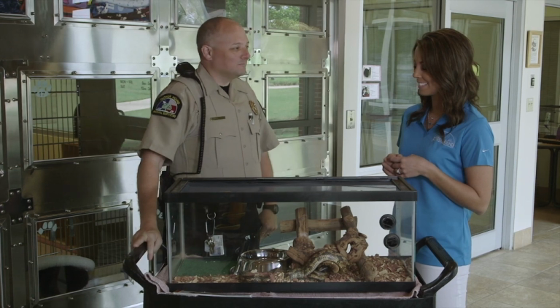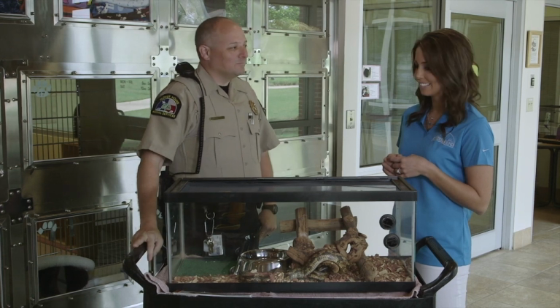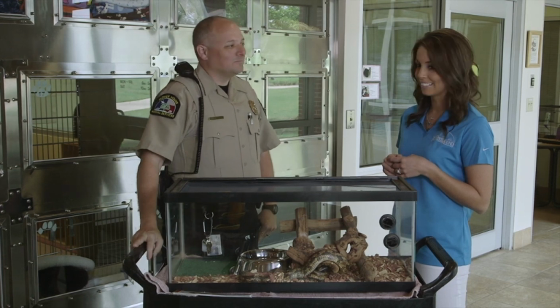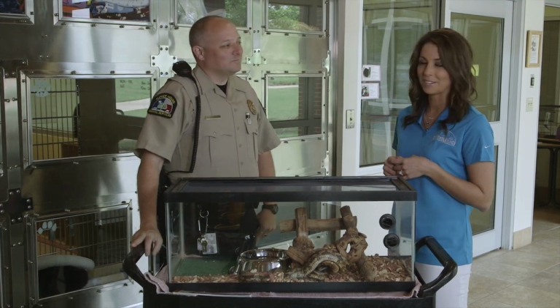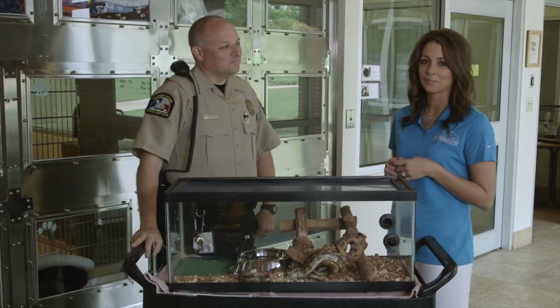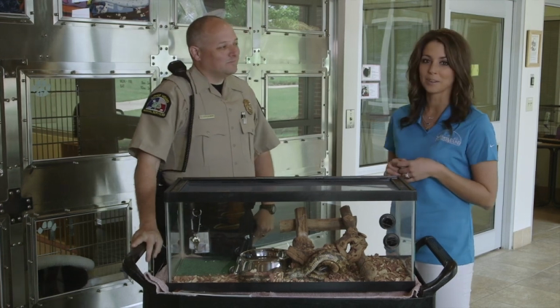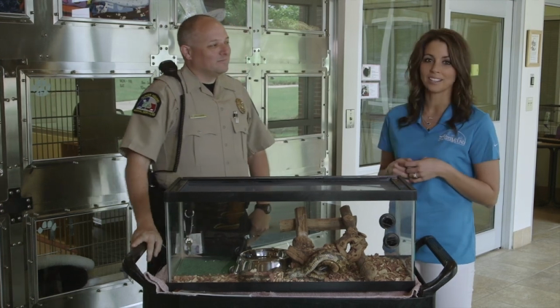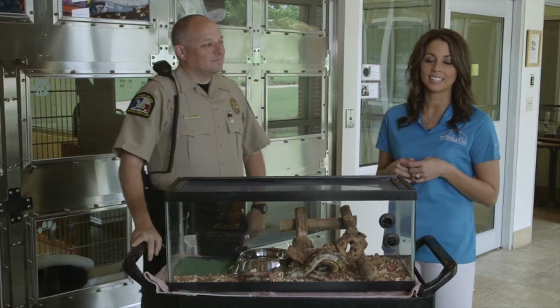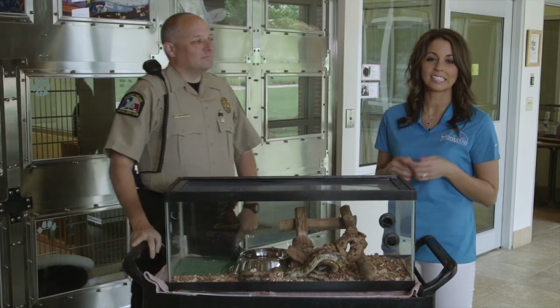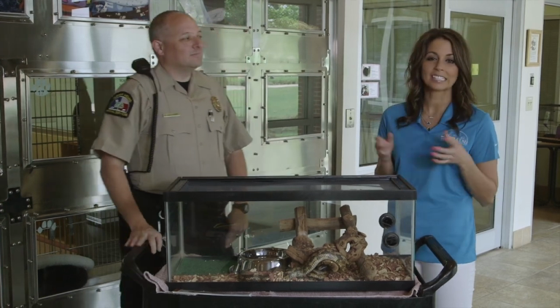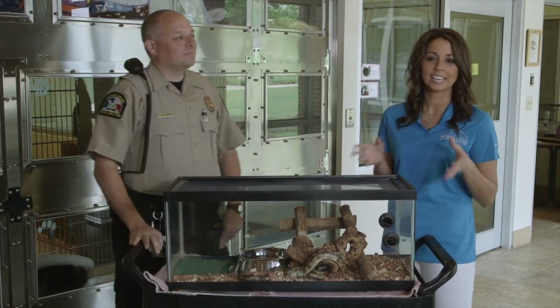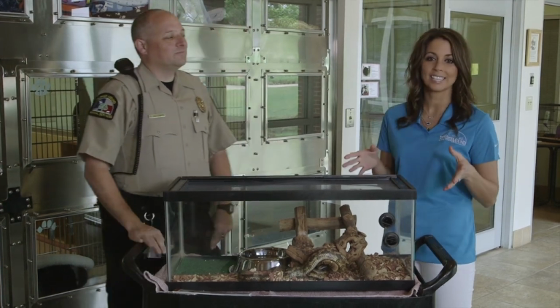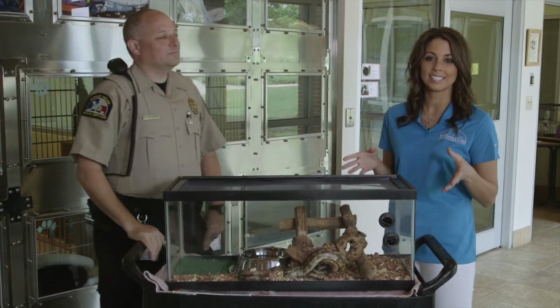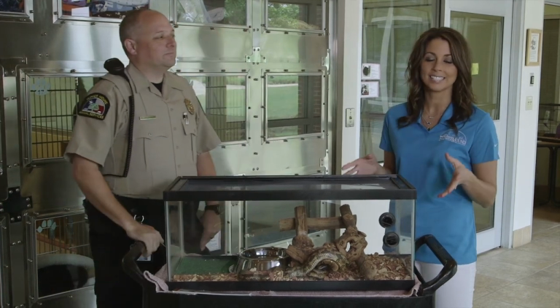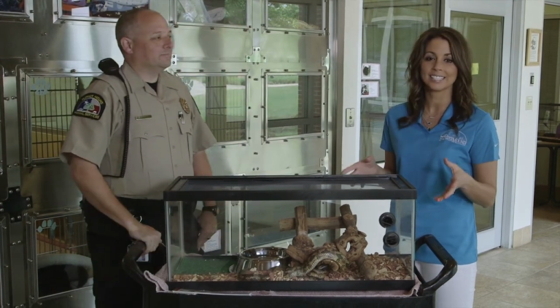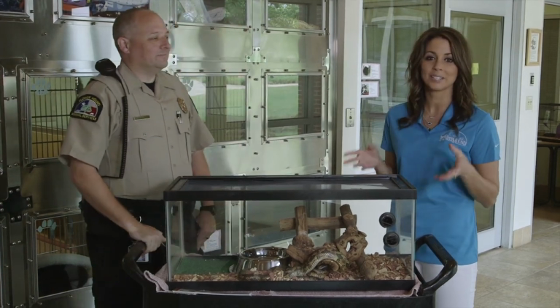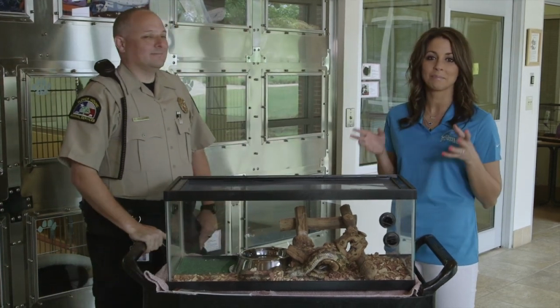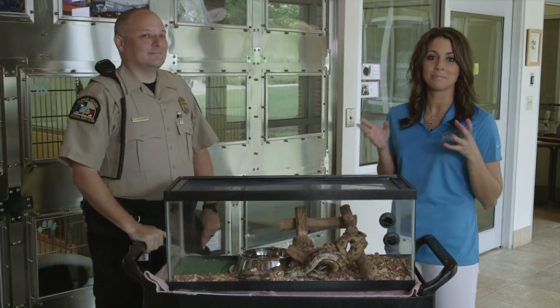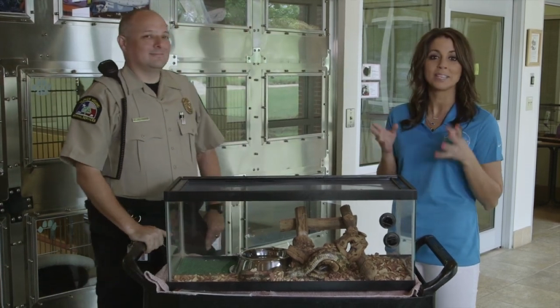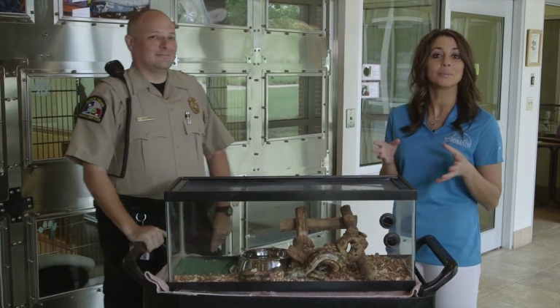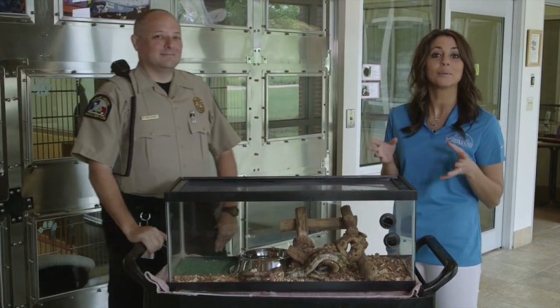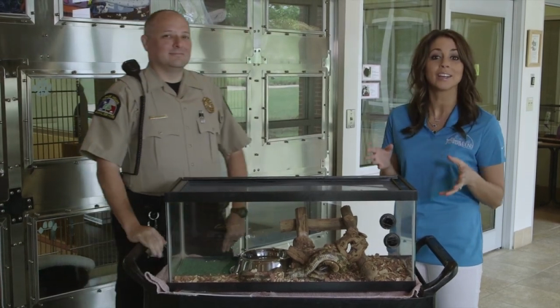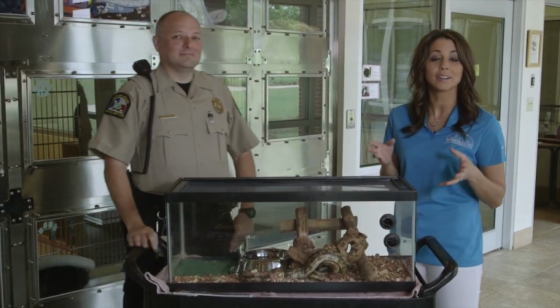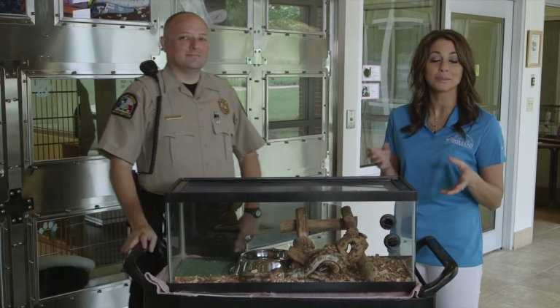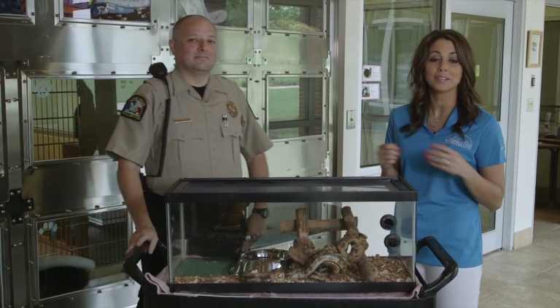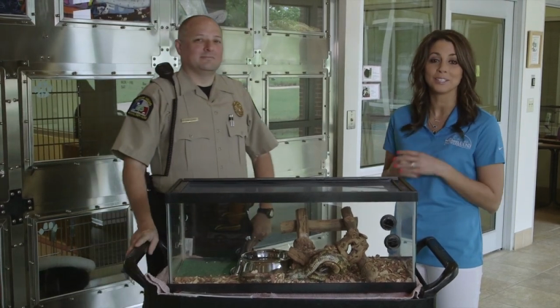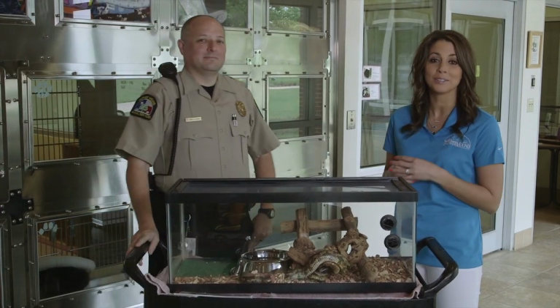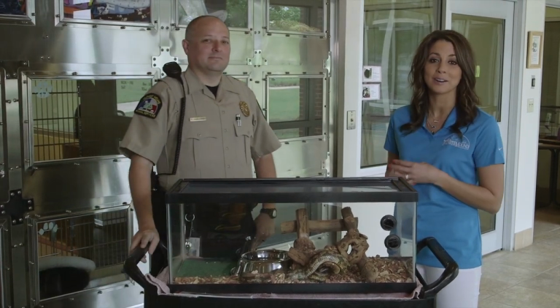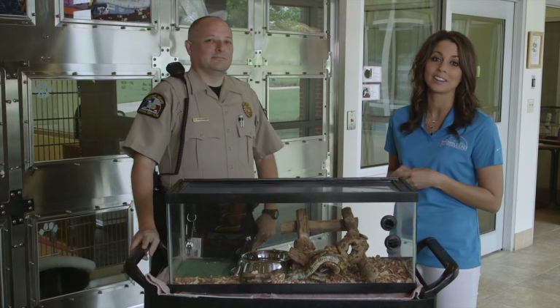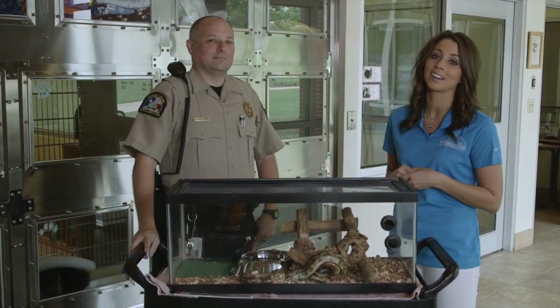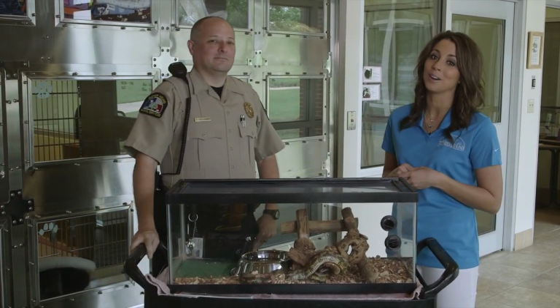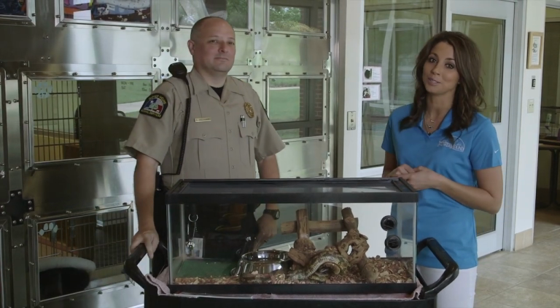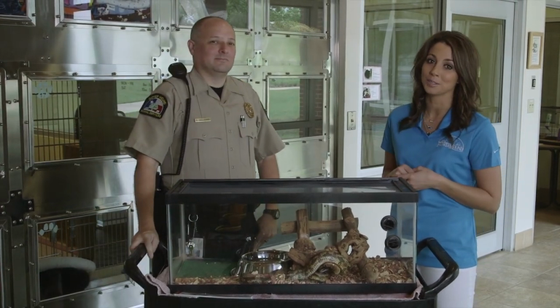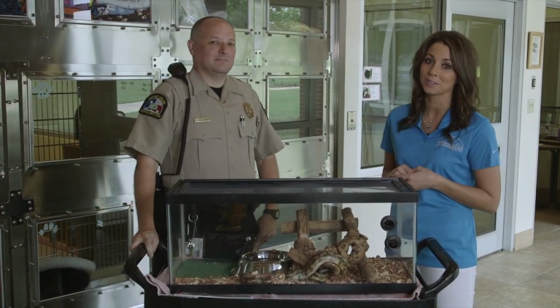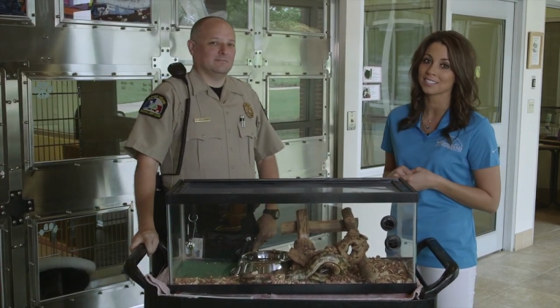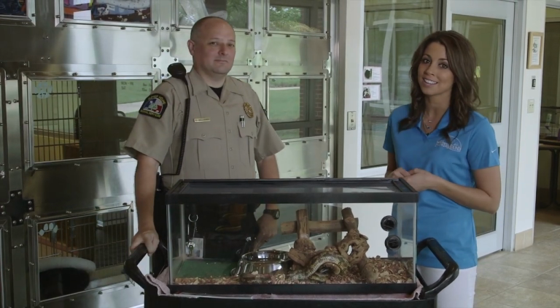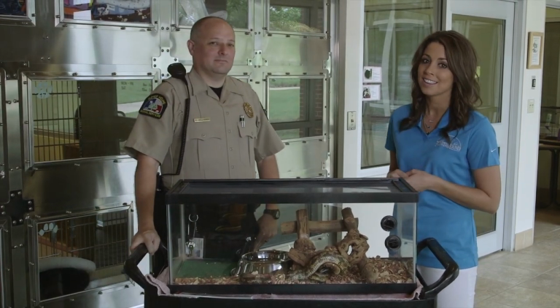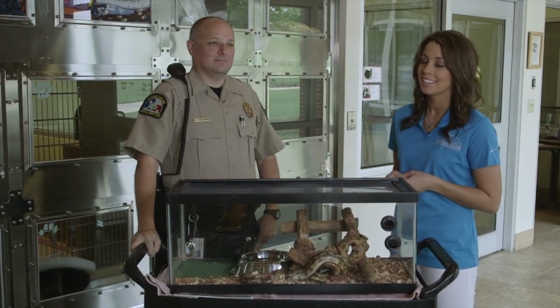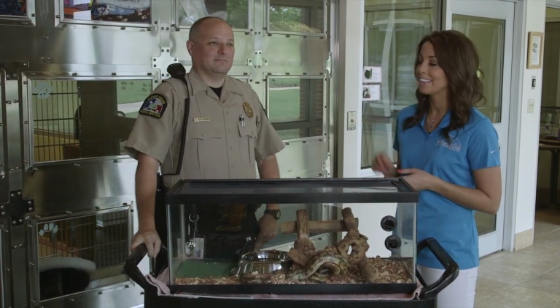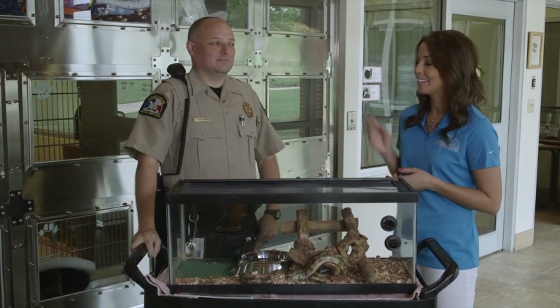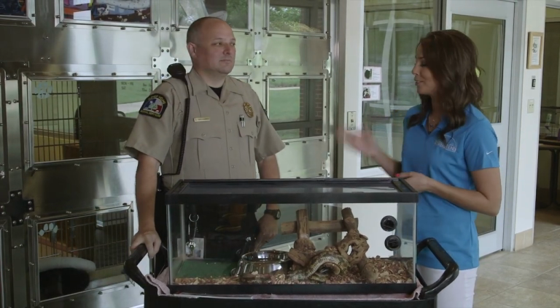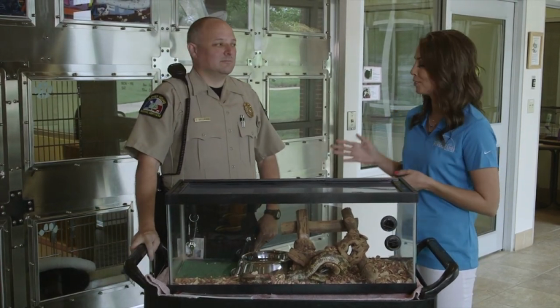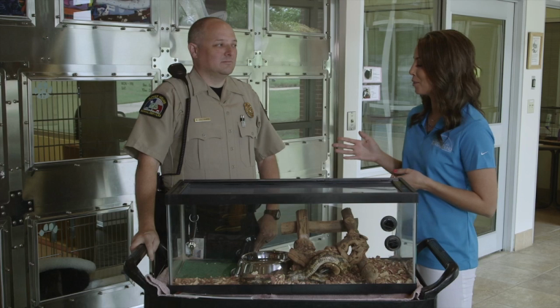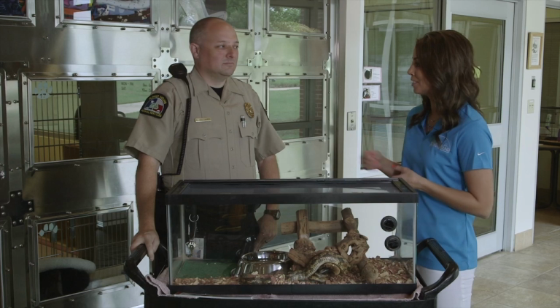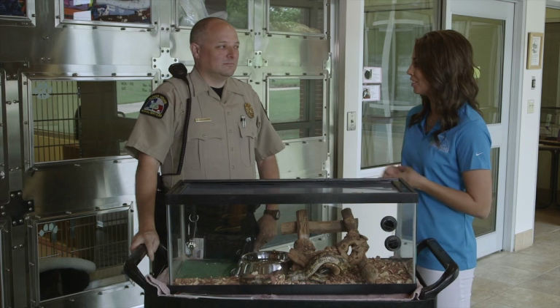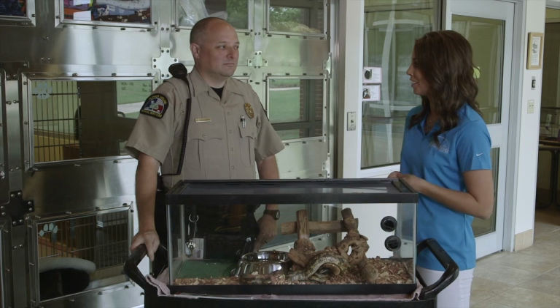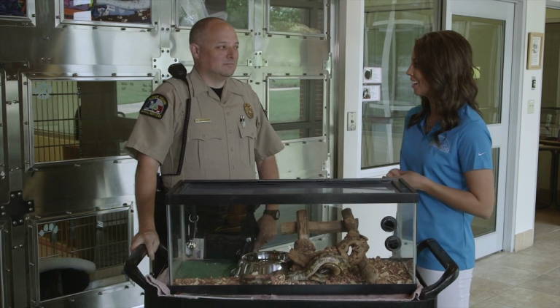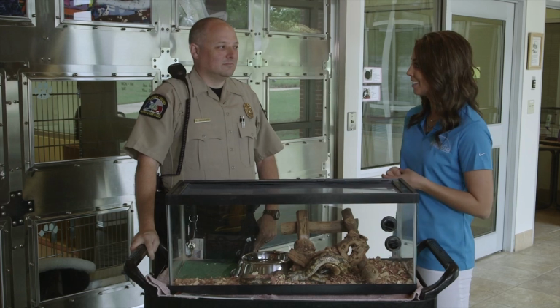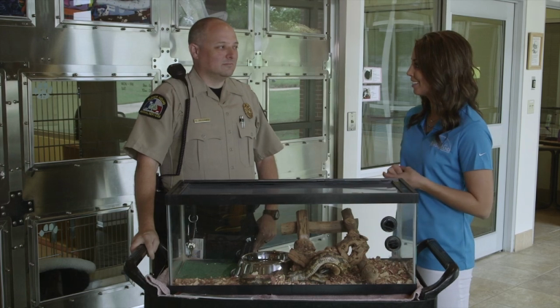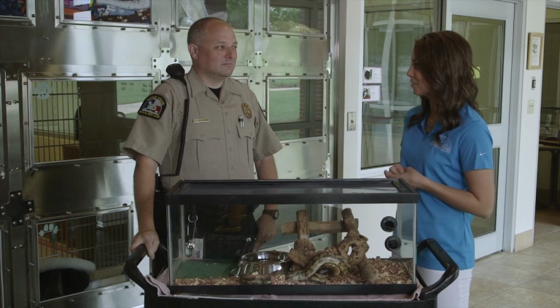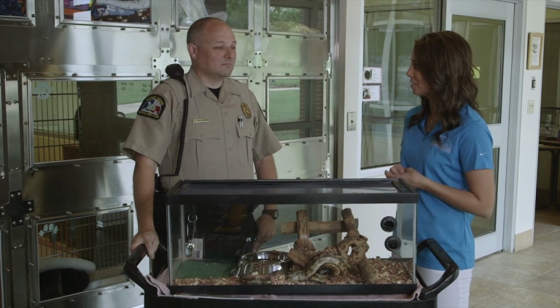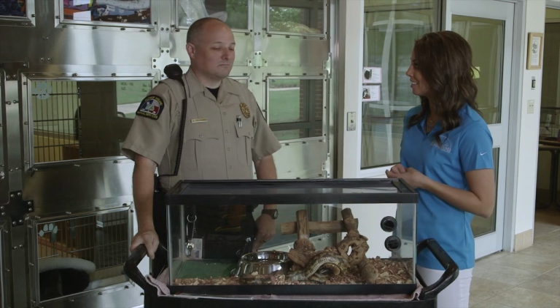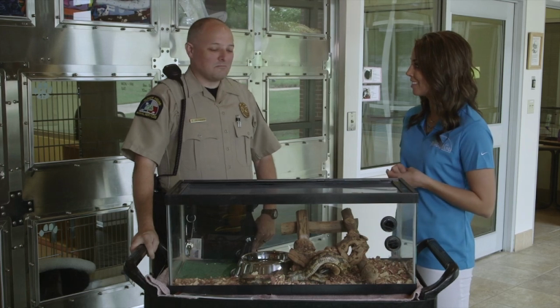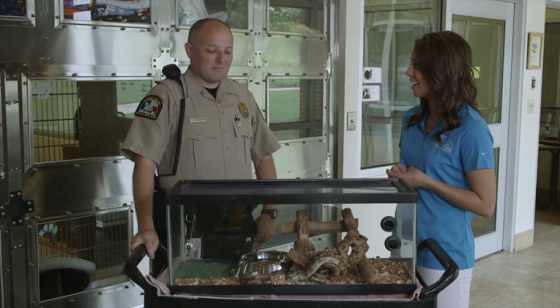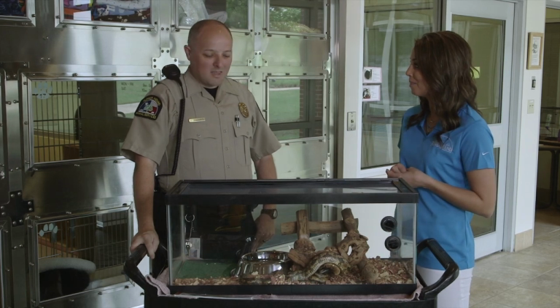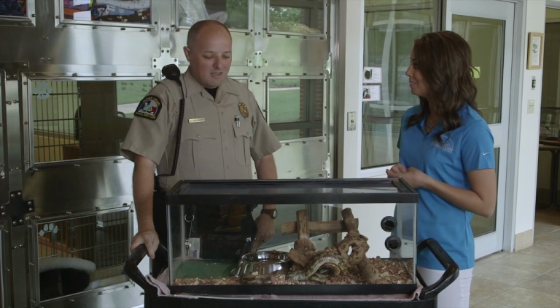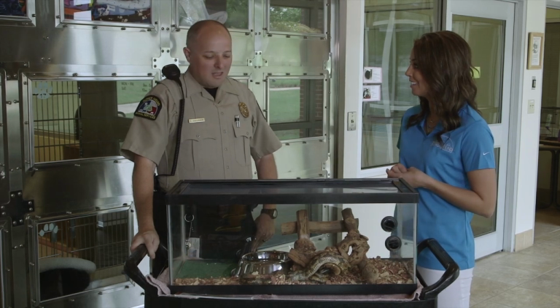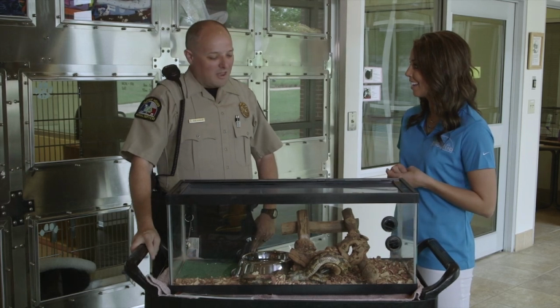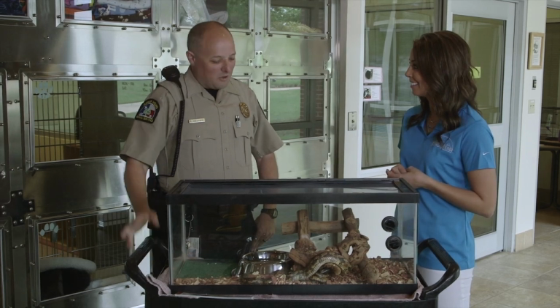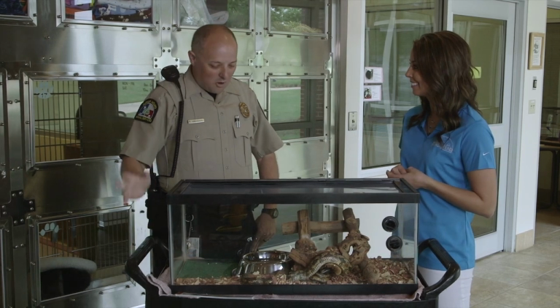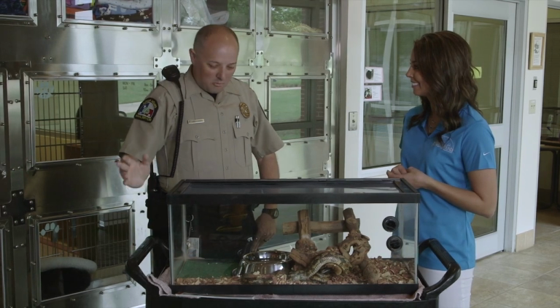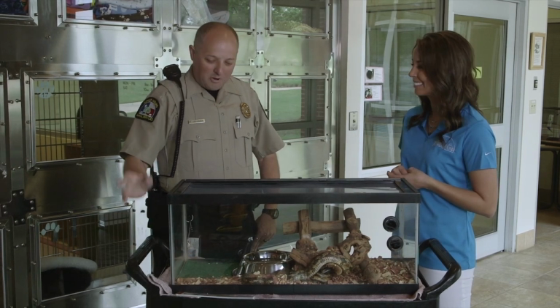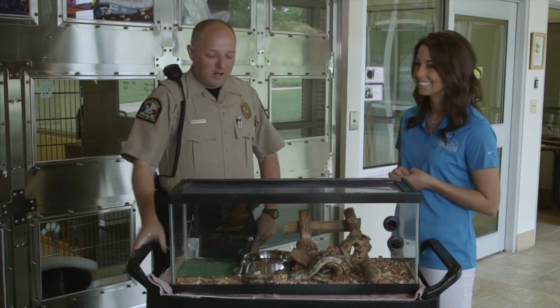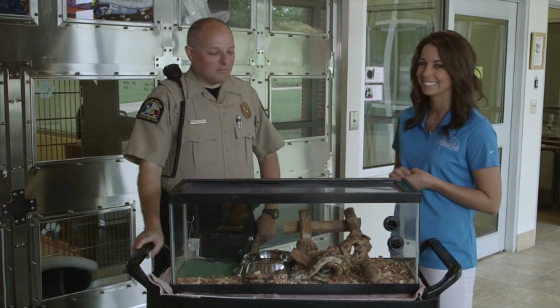It is snake season — be aware when you are outdoors. Thank you so much, Dax, for the help today. No problem.